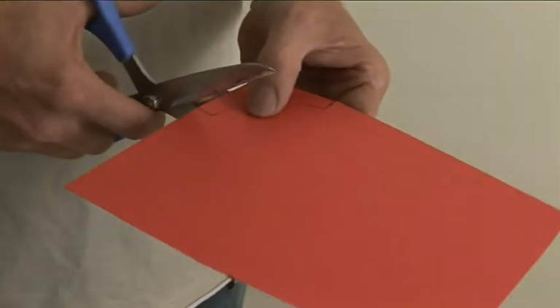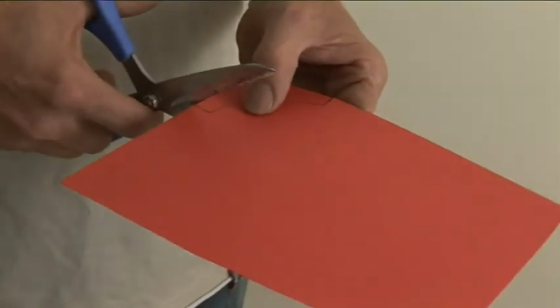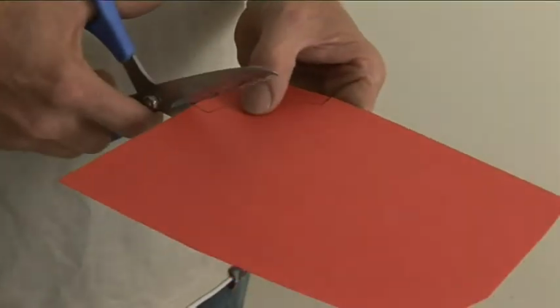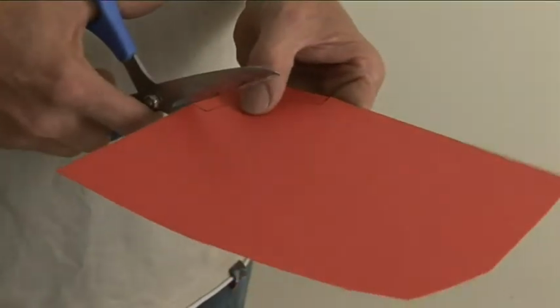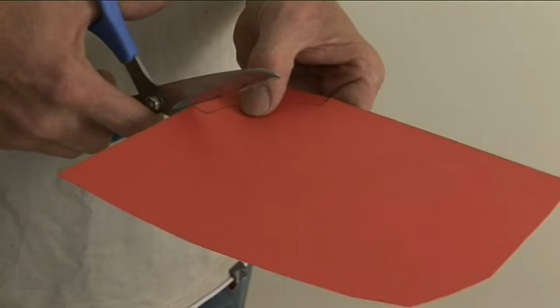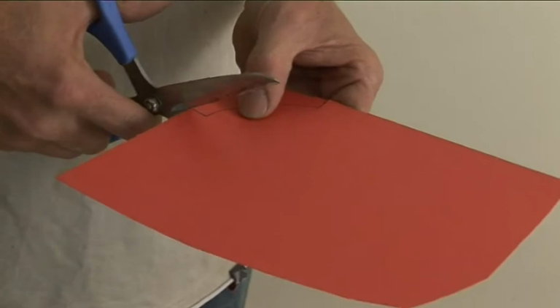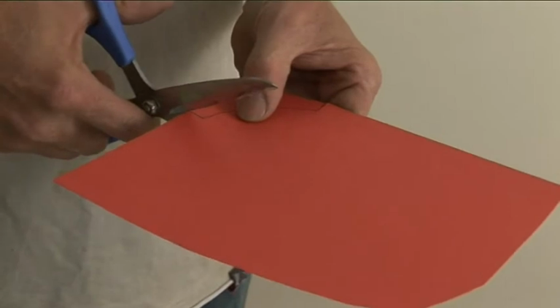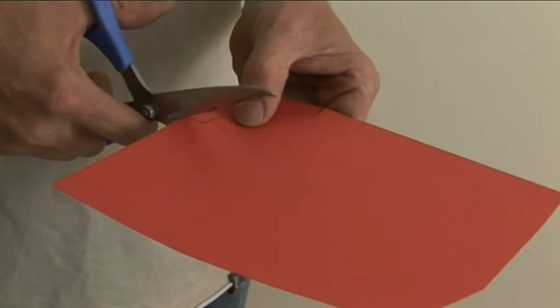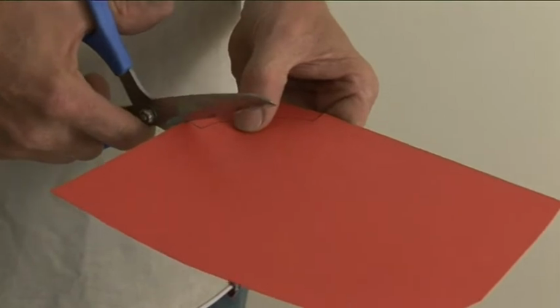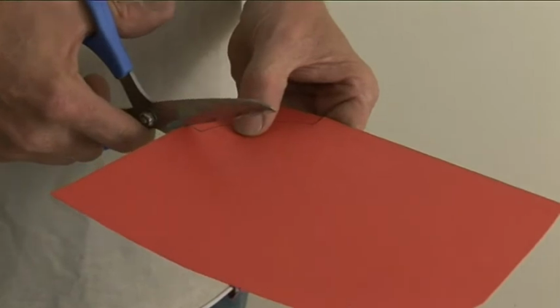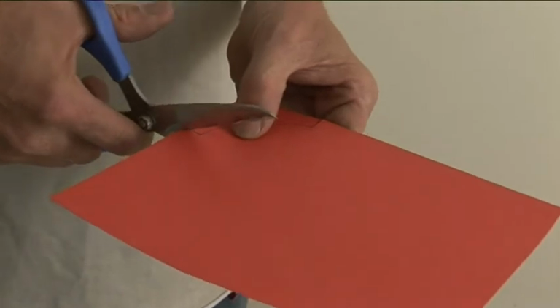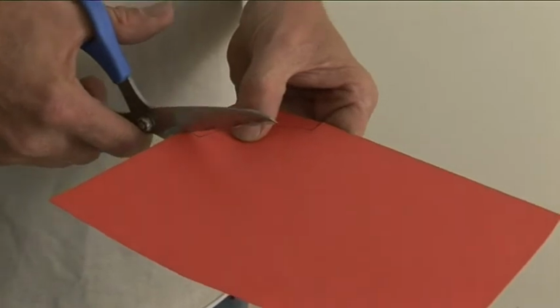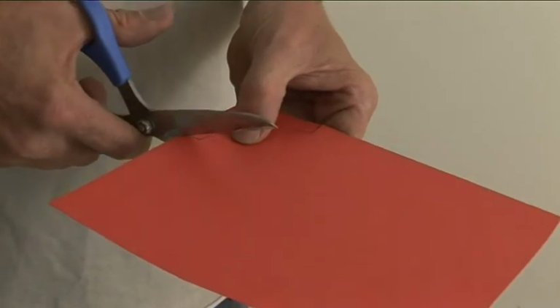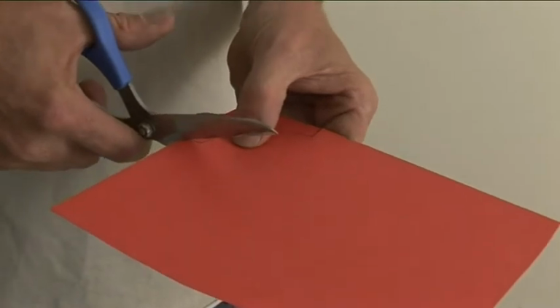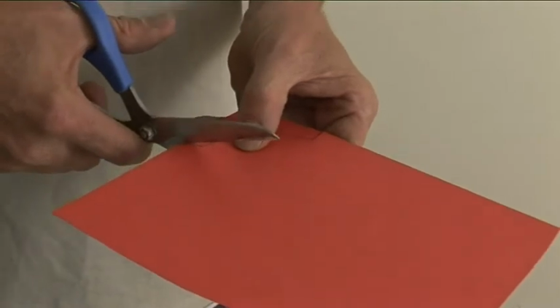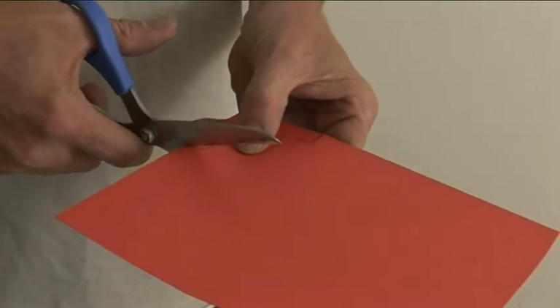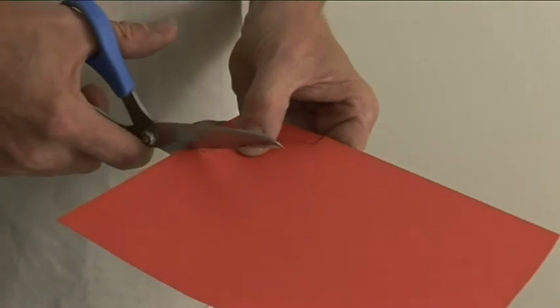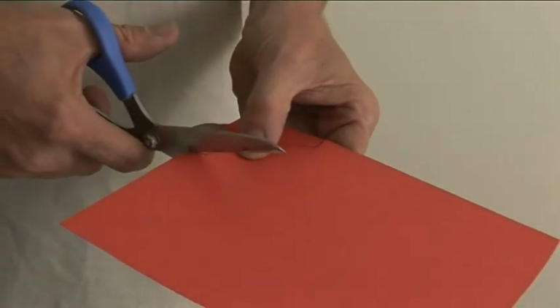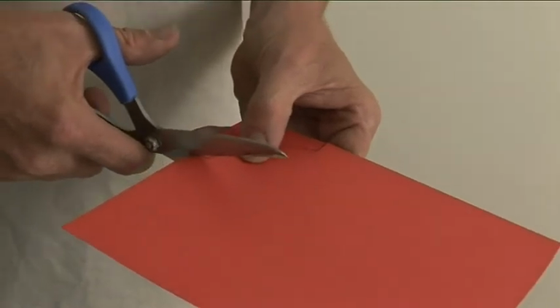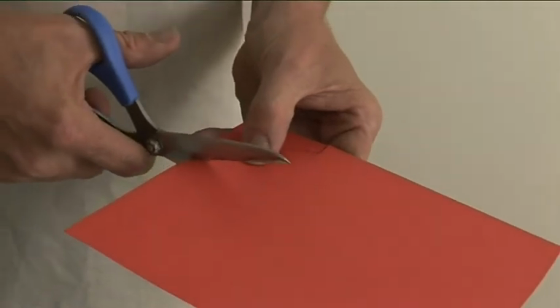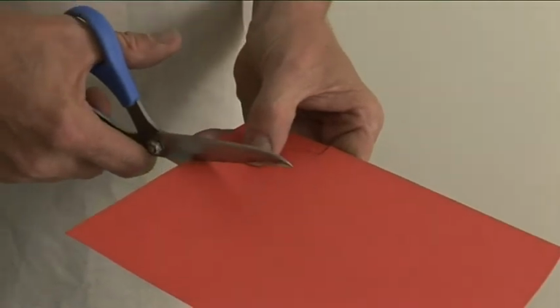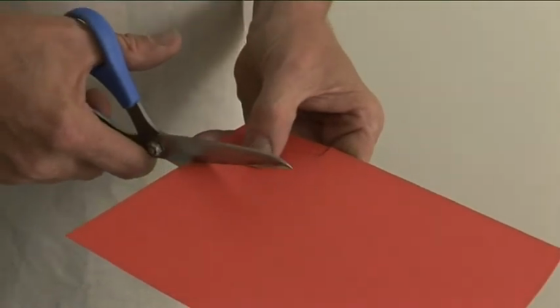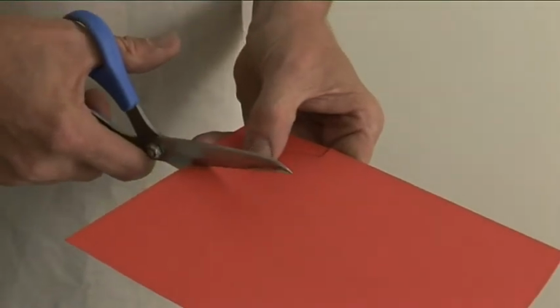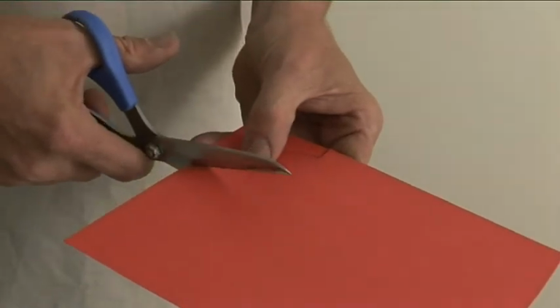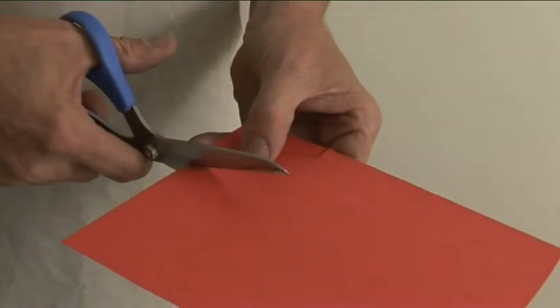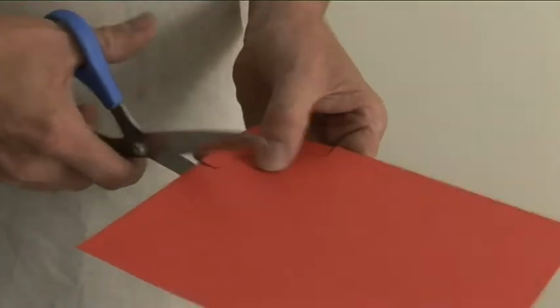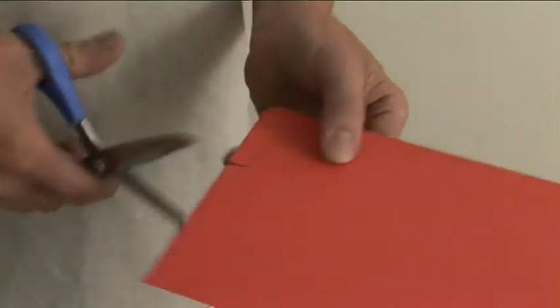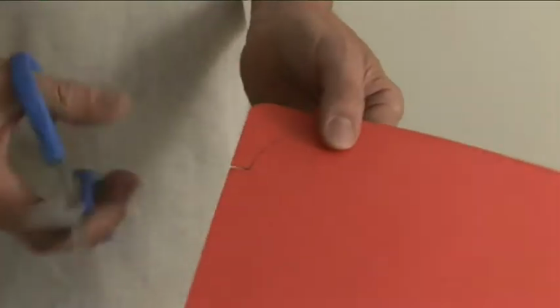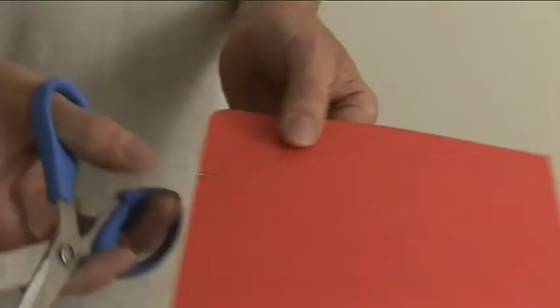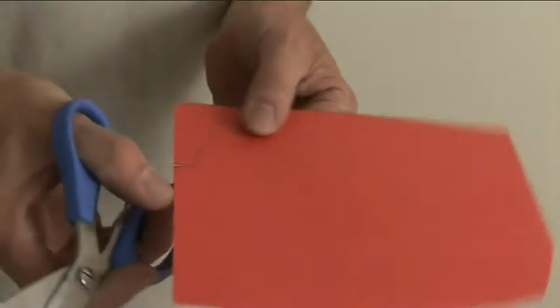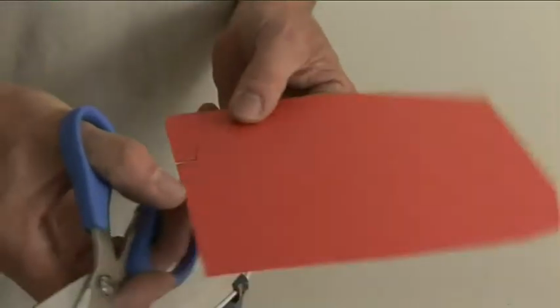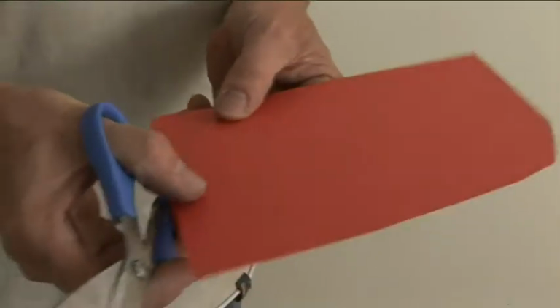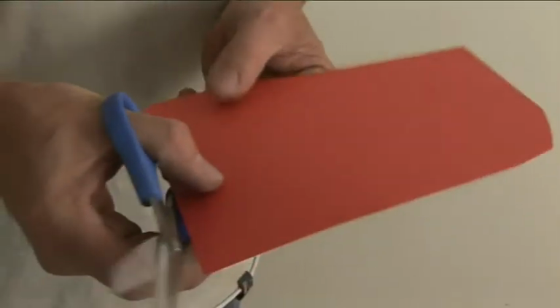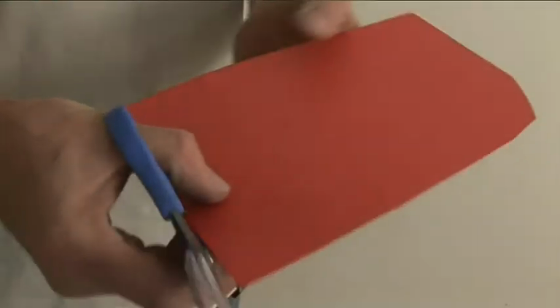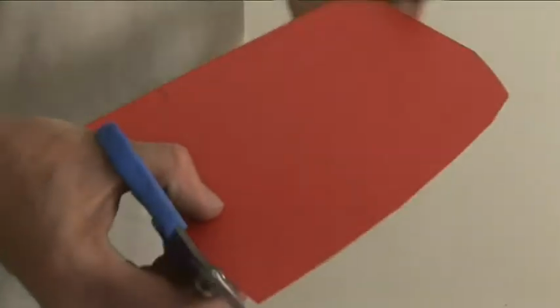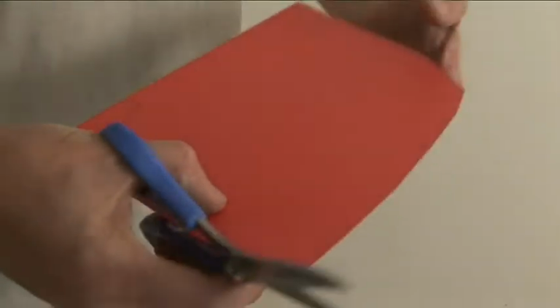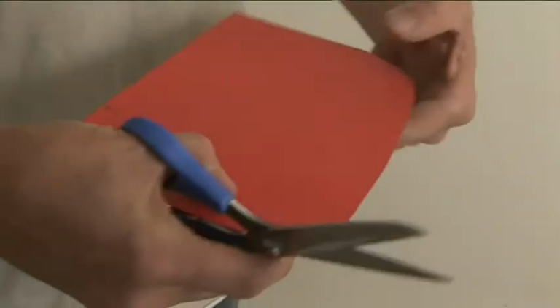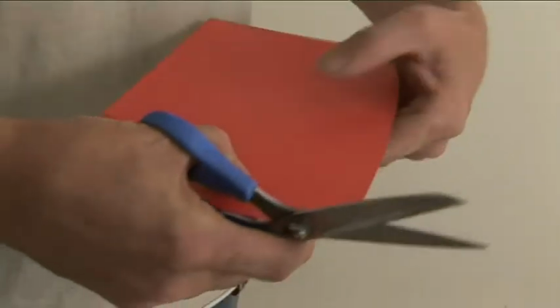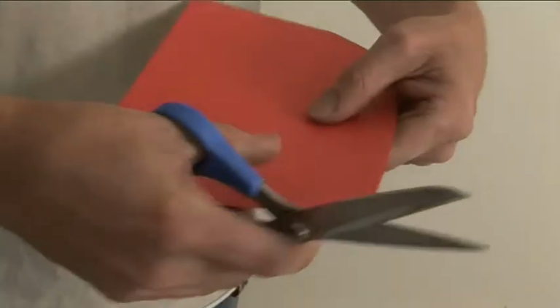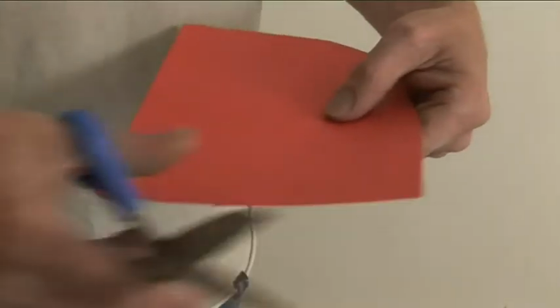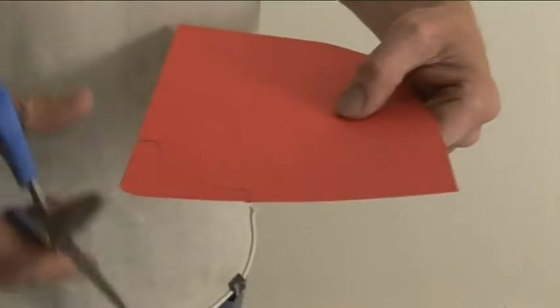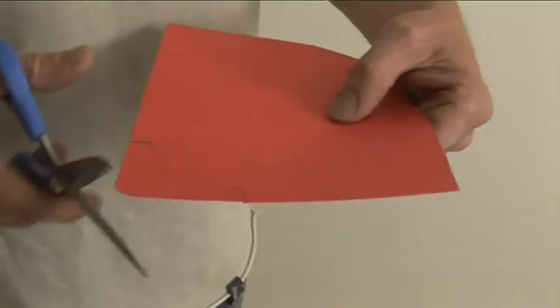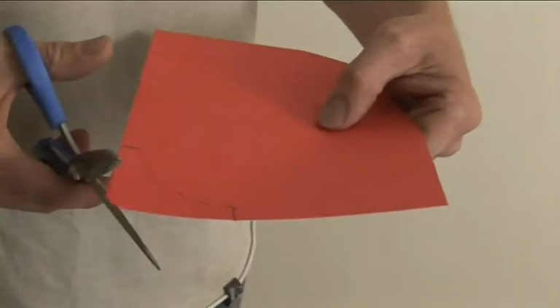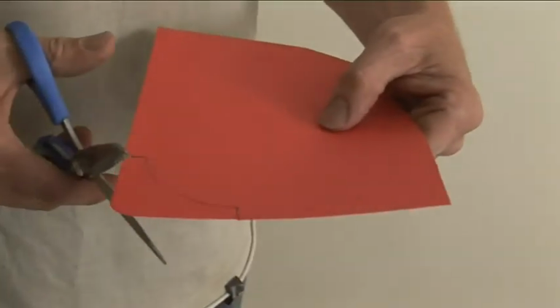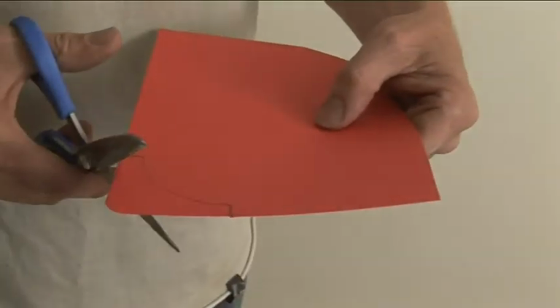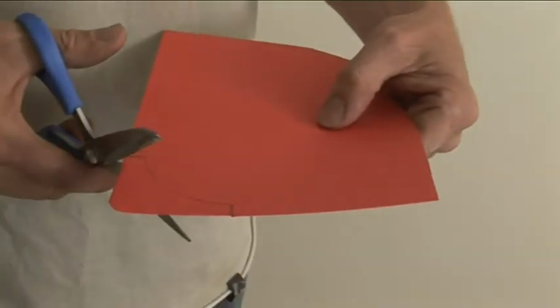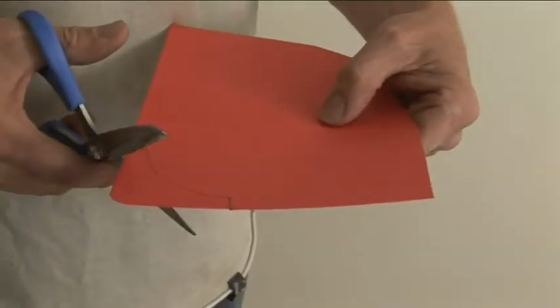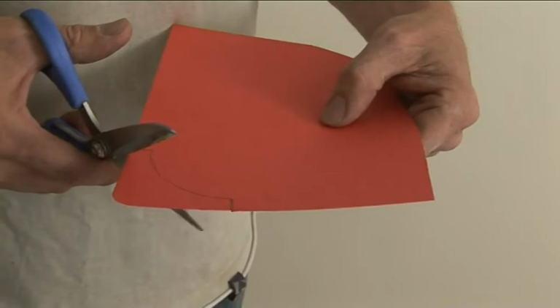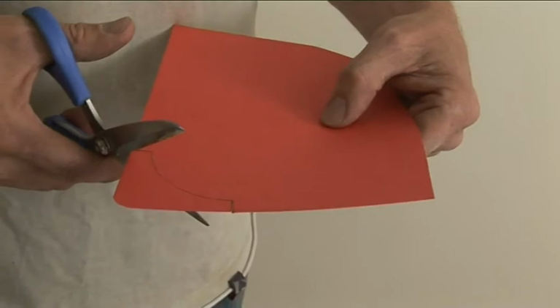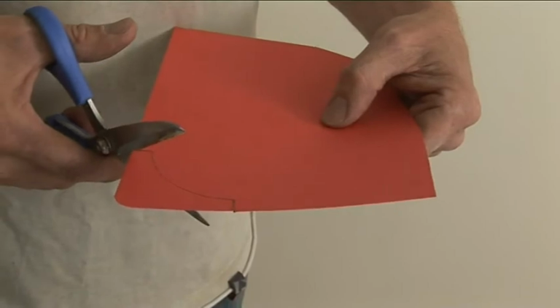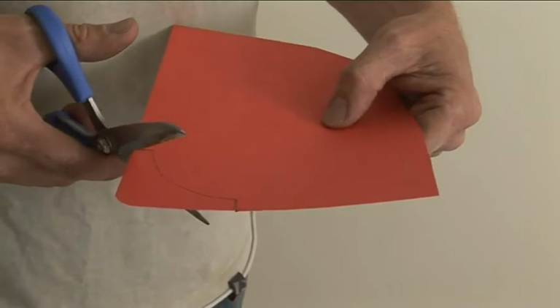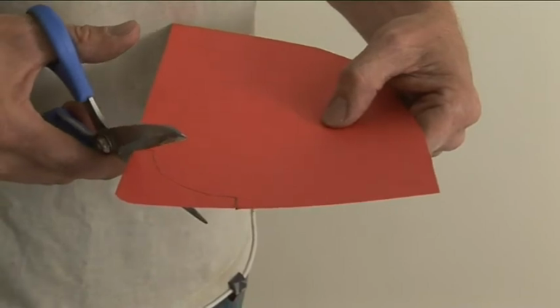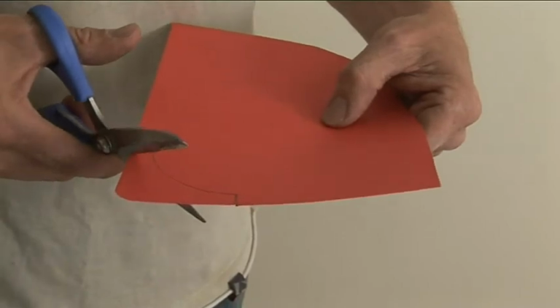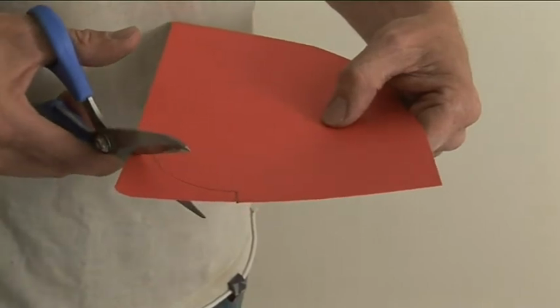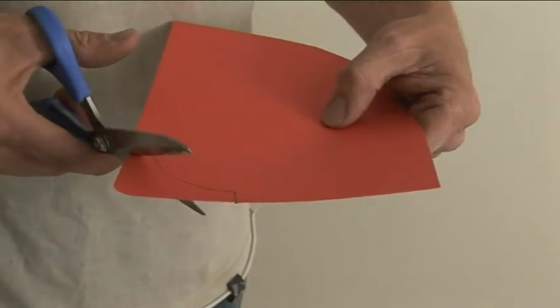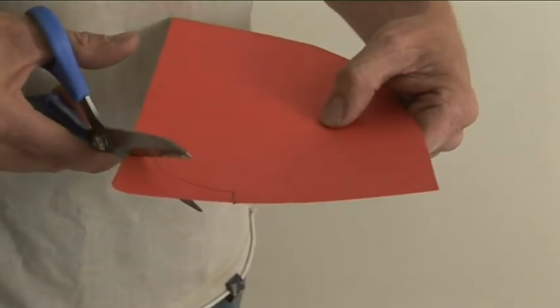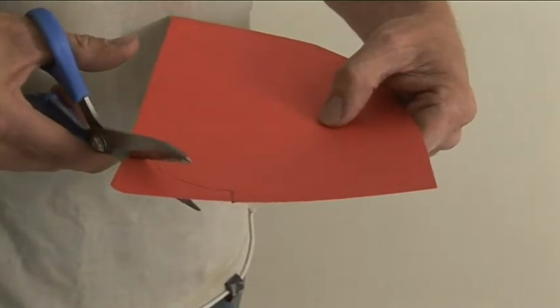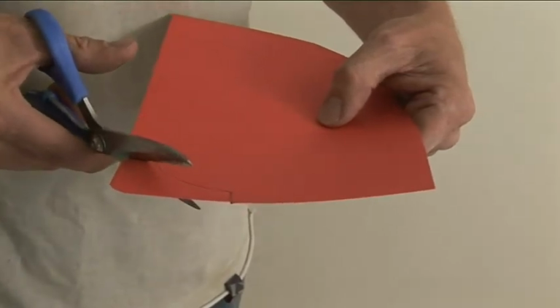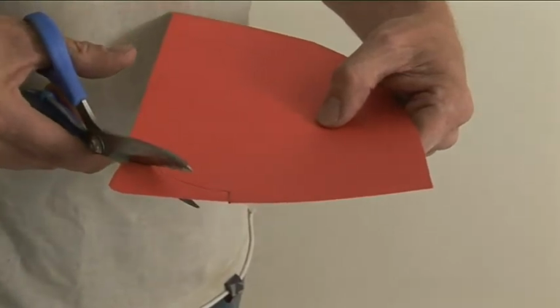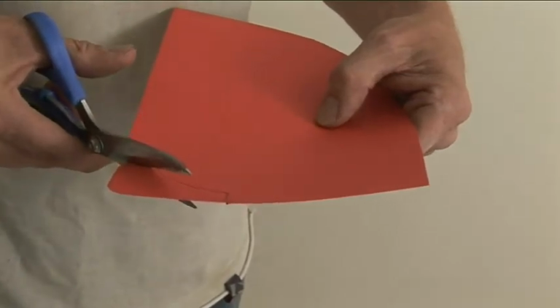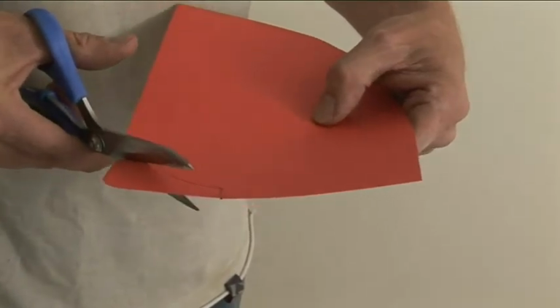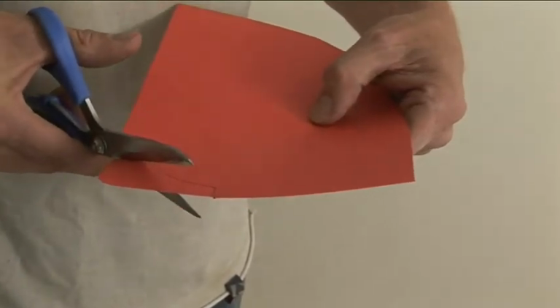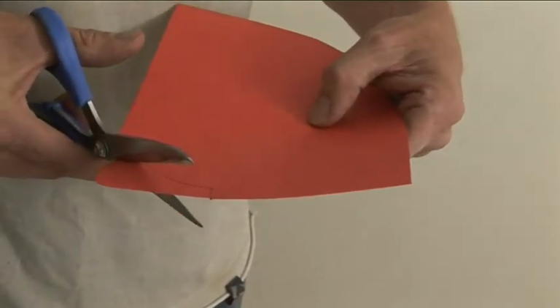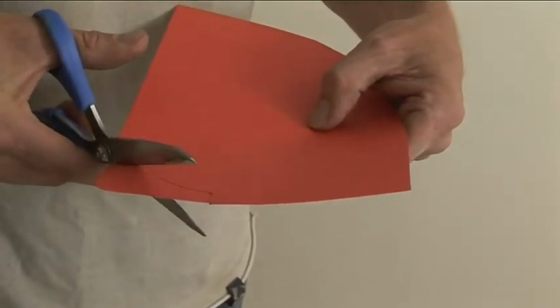Next, make a template of the cornice and skirtings. Mark the side of the end panel and cut out to shape.